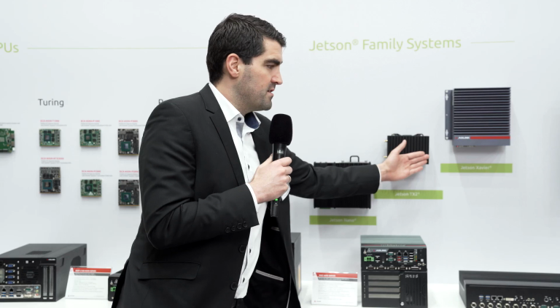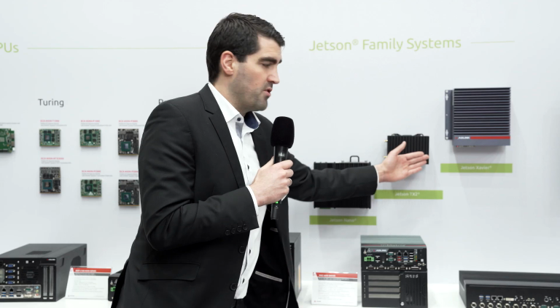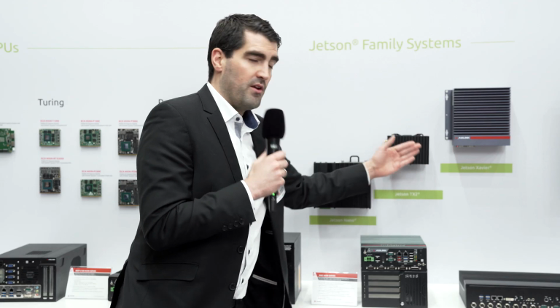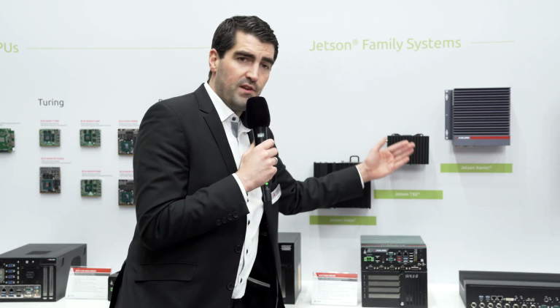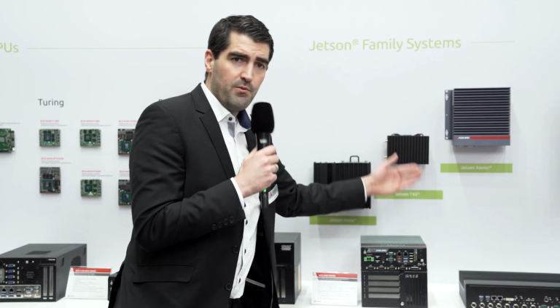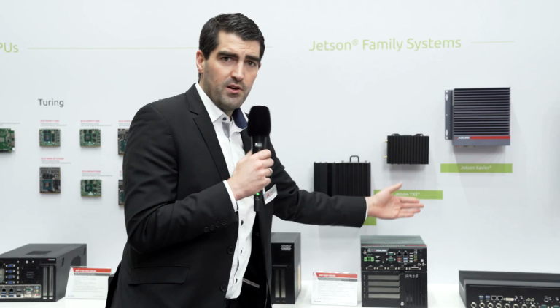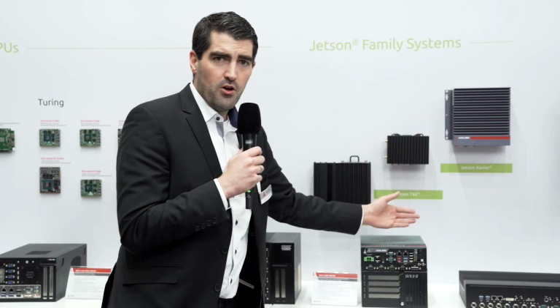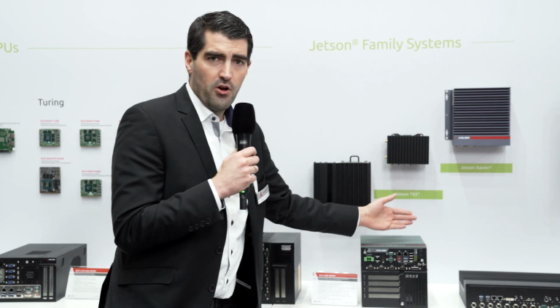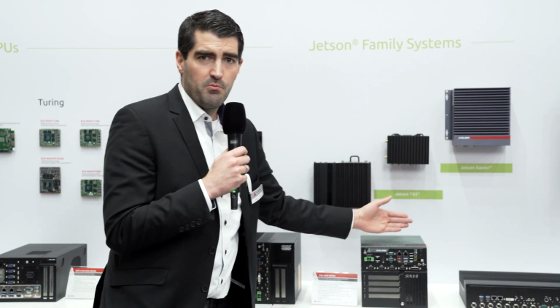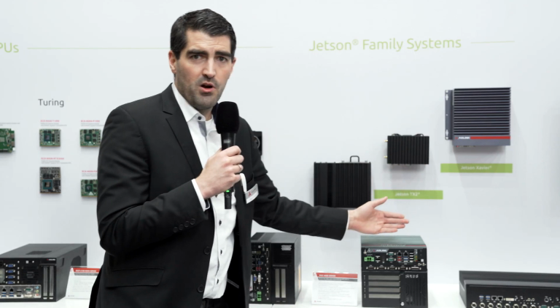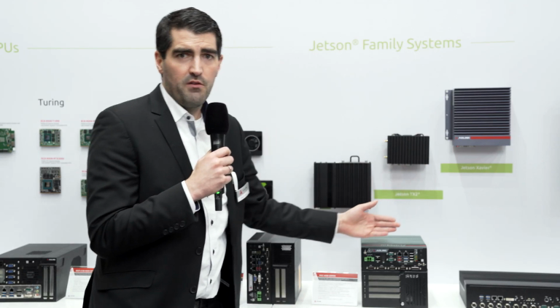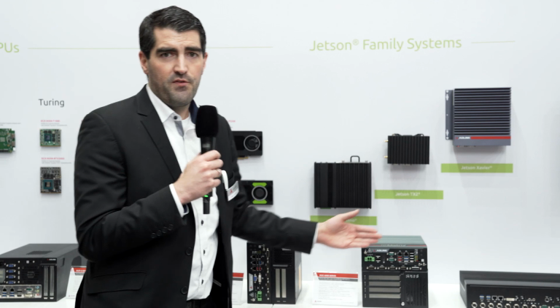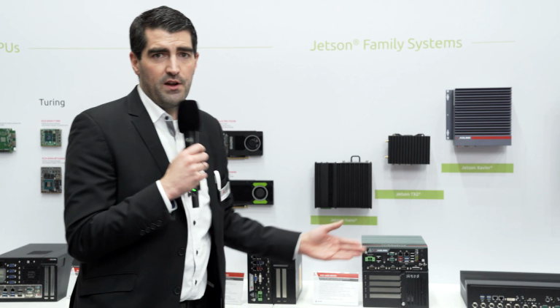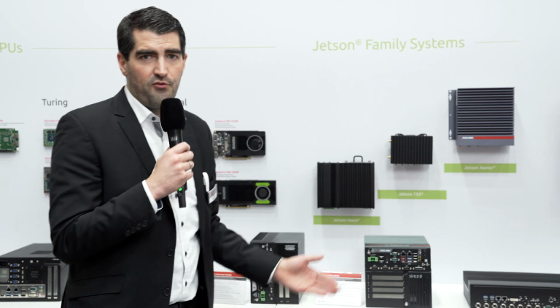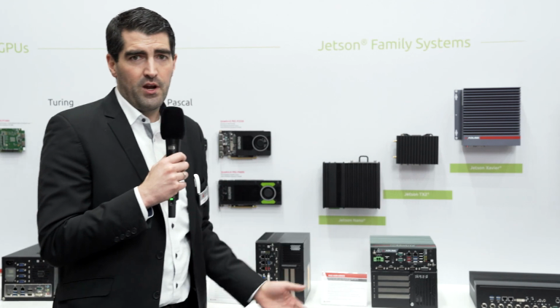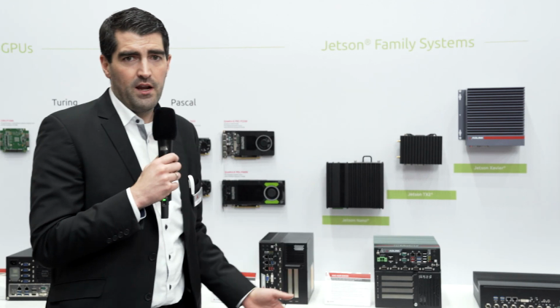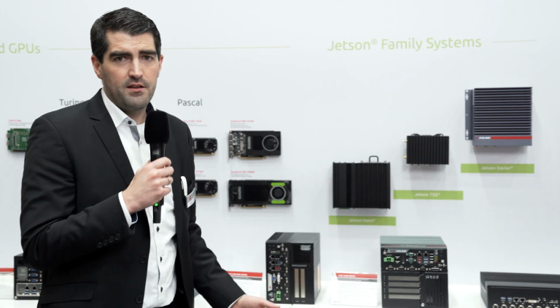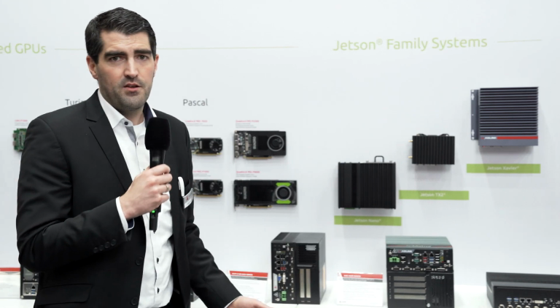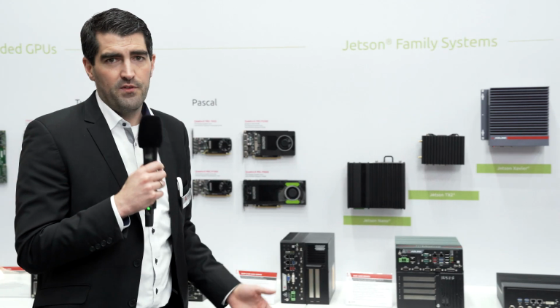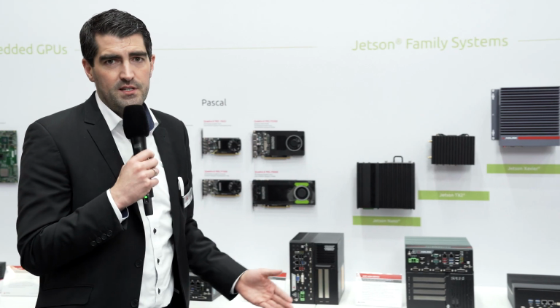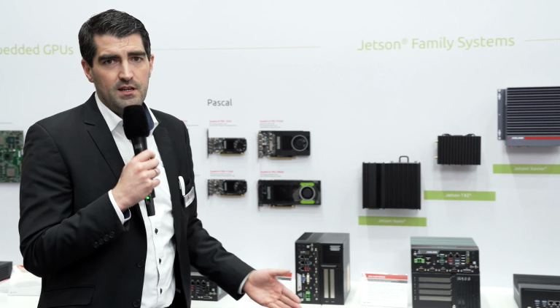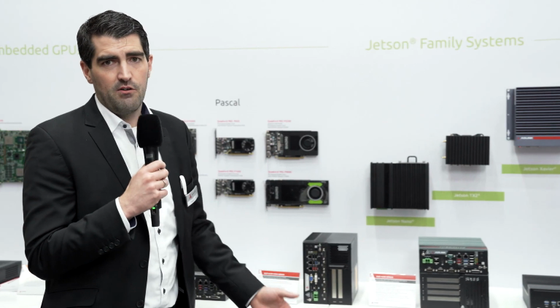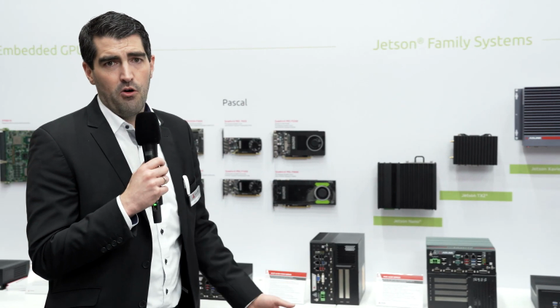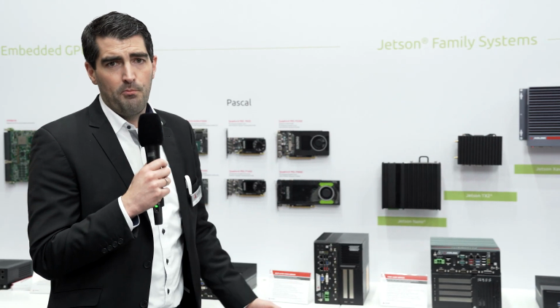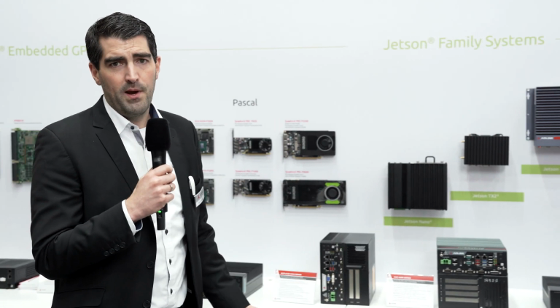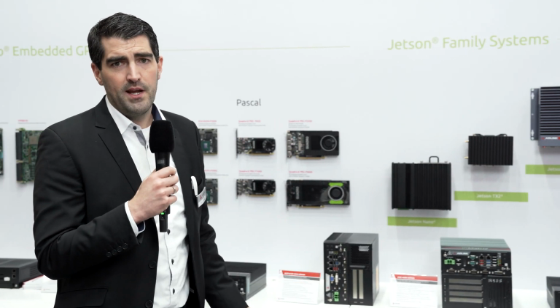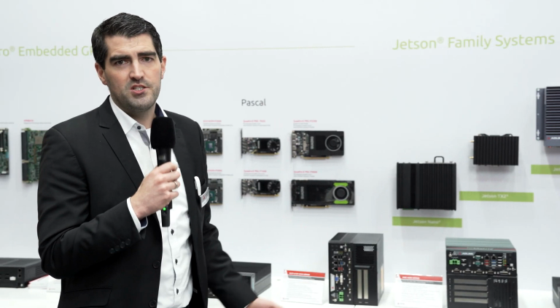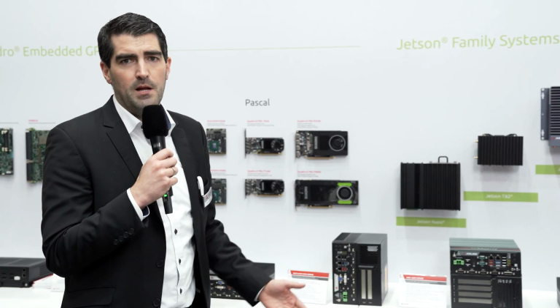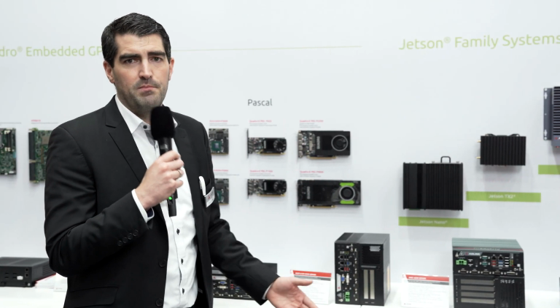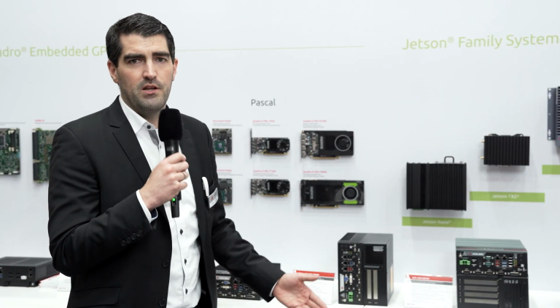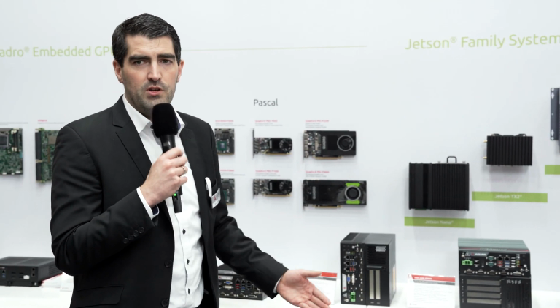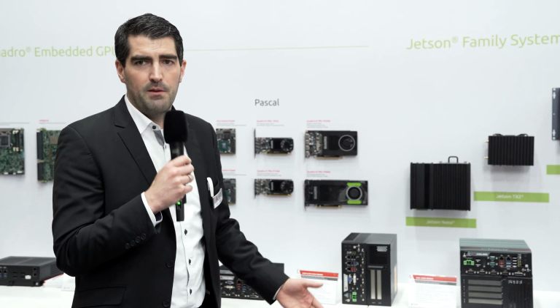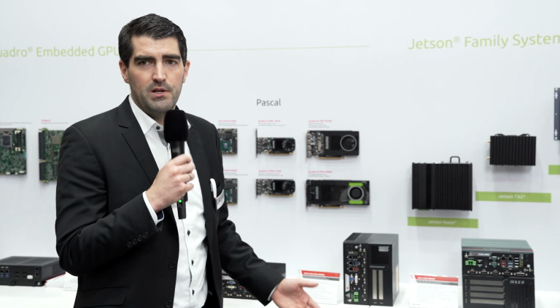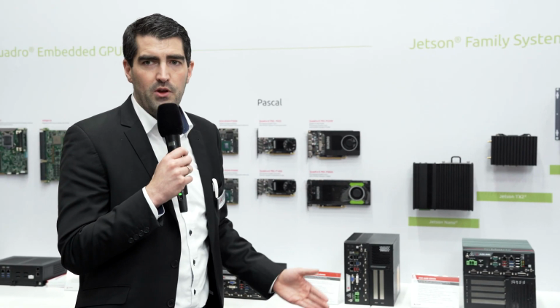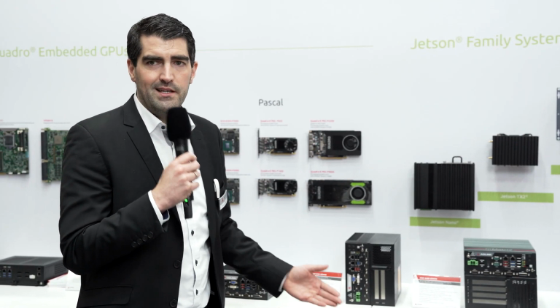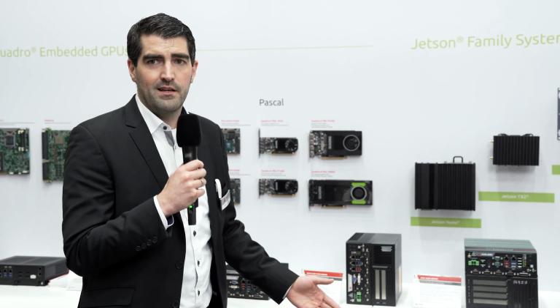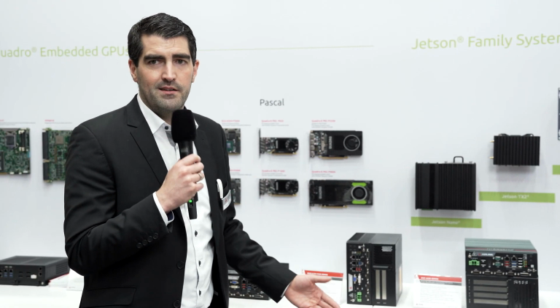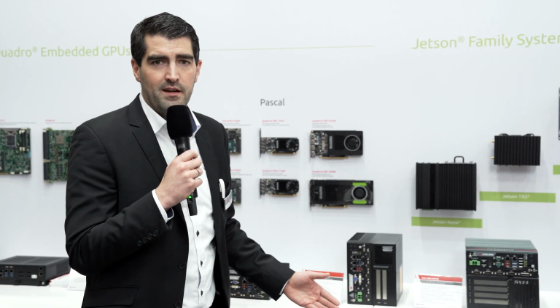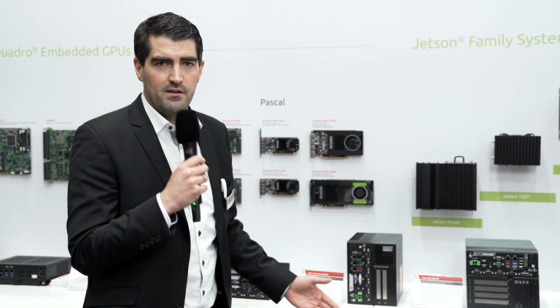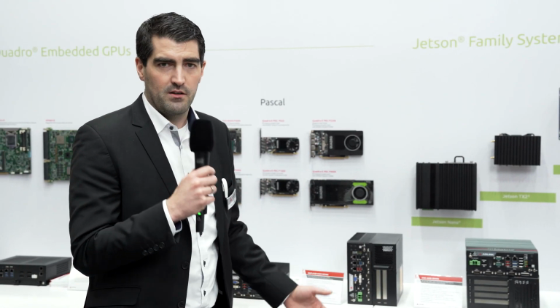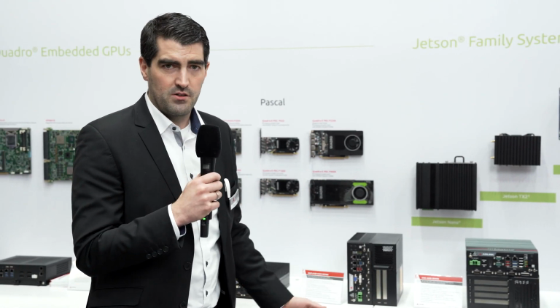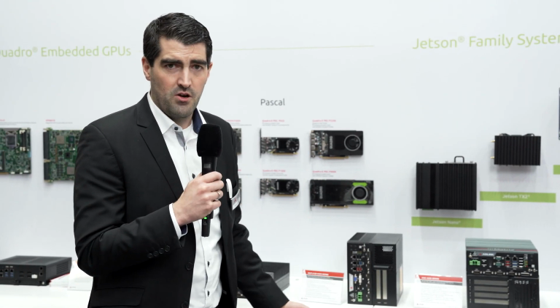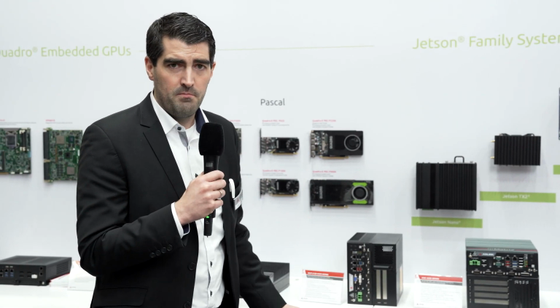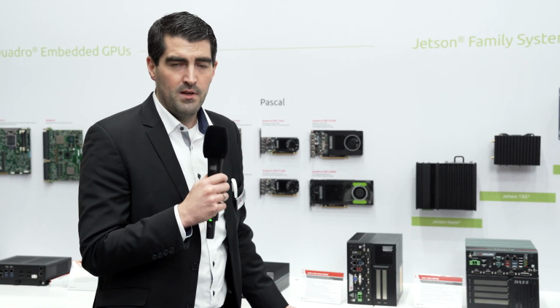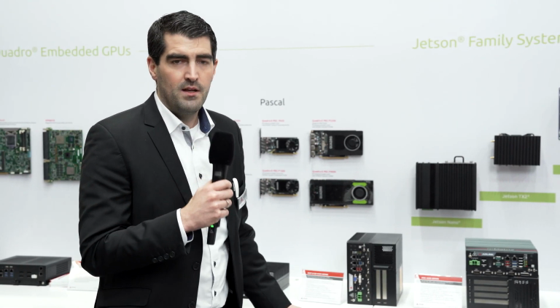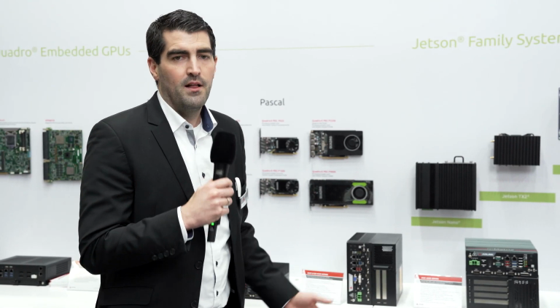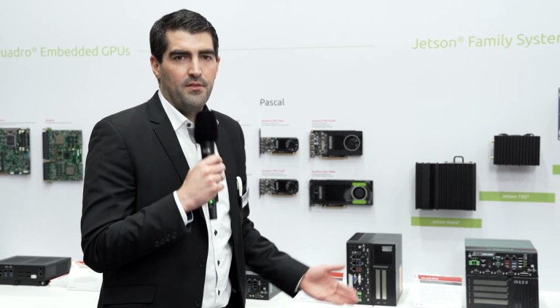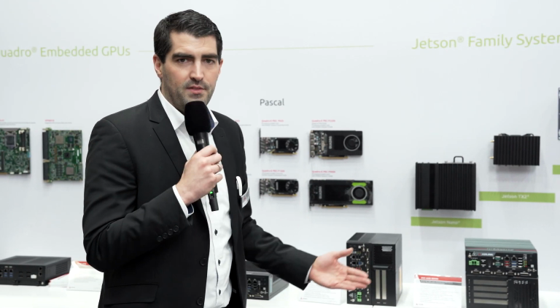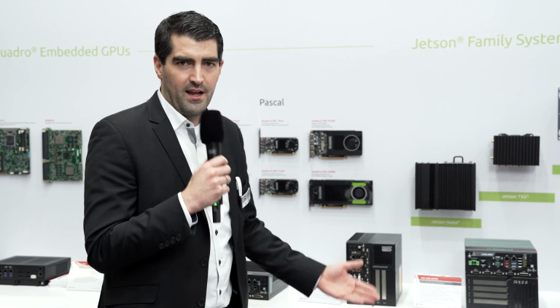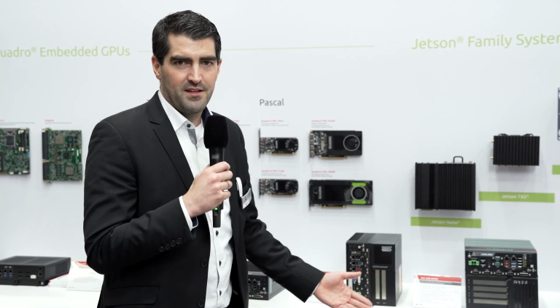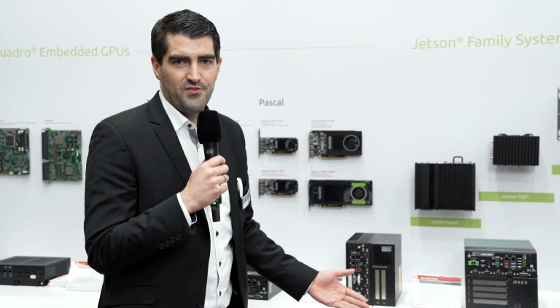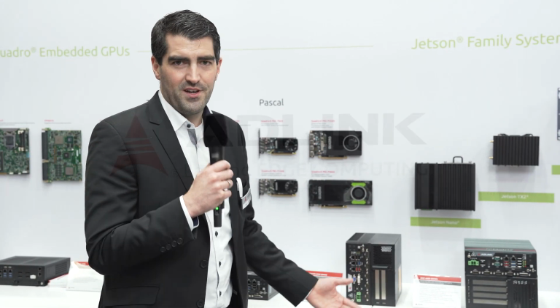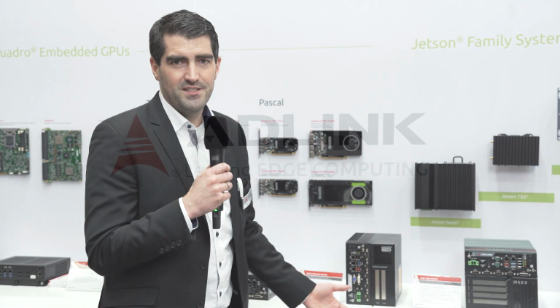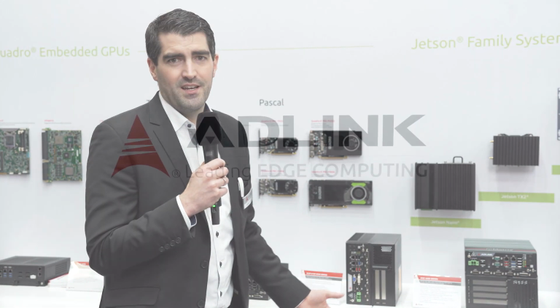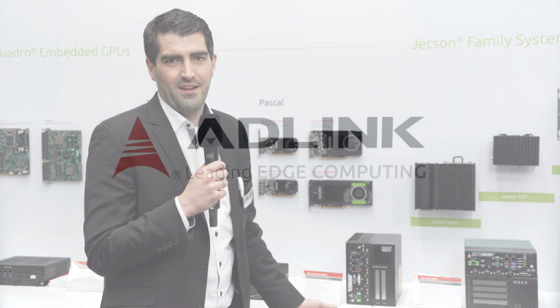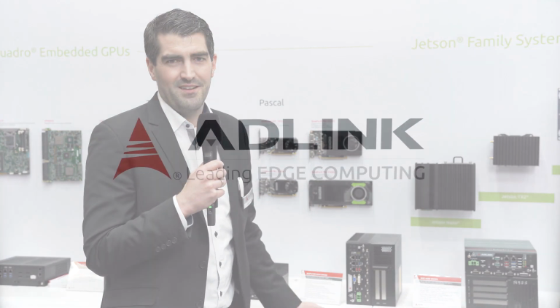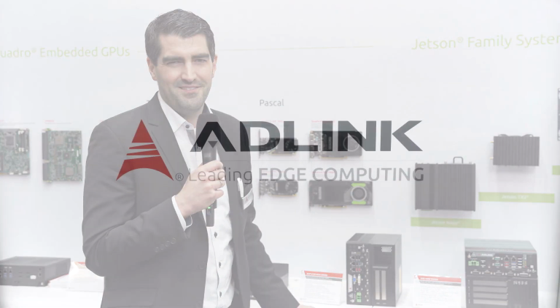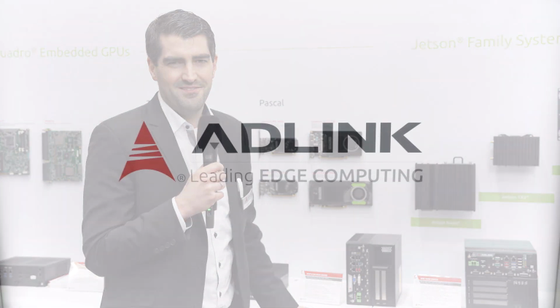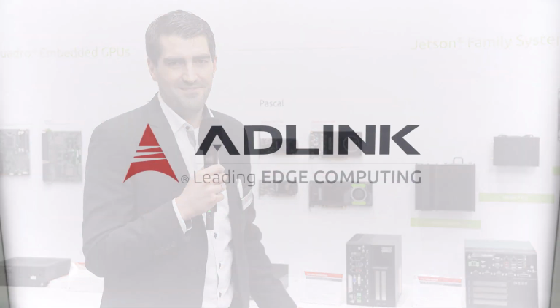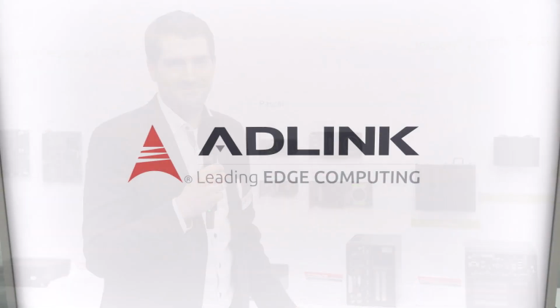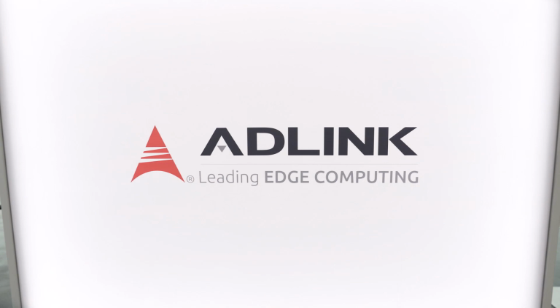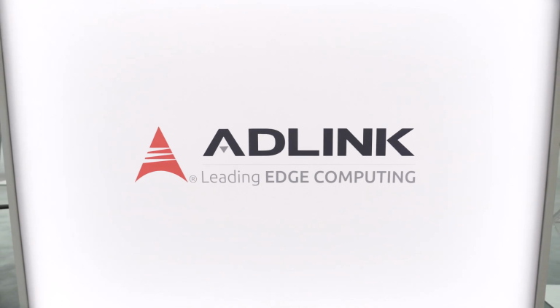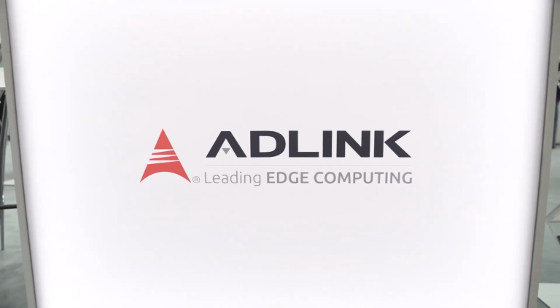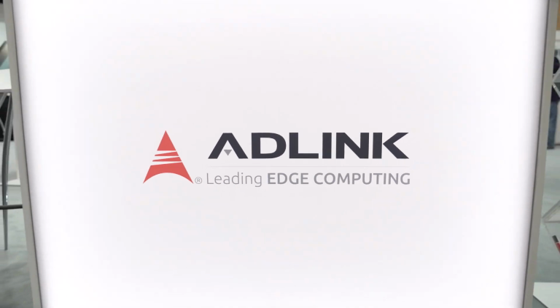So if you want to learn more, feel free to visit our homepage at www.adlinktech.com. Thanks for listening. Thank you.